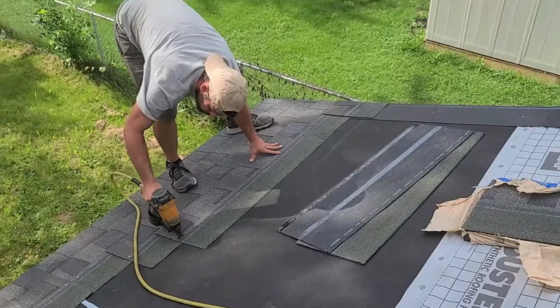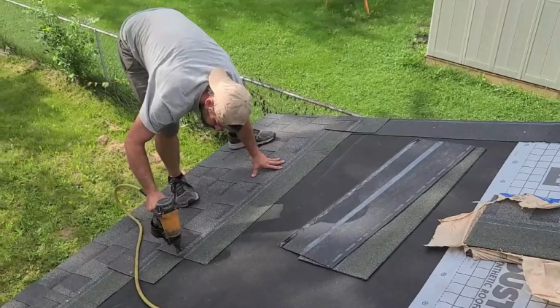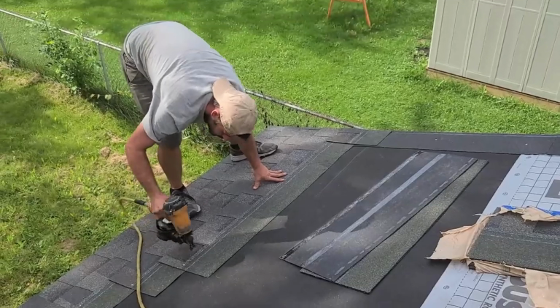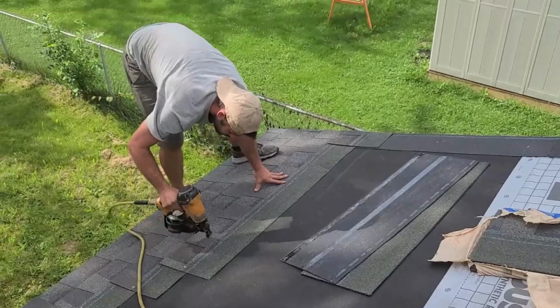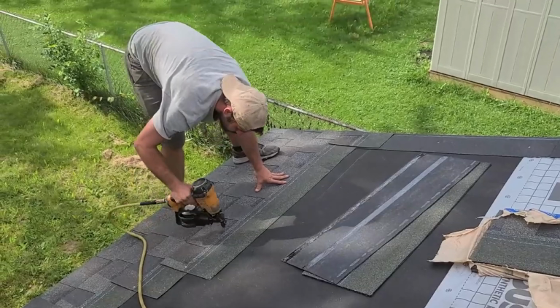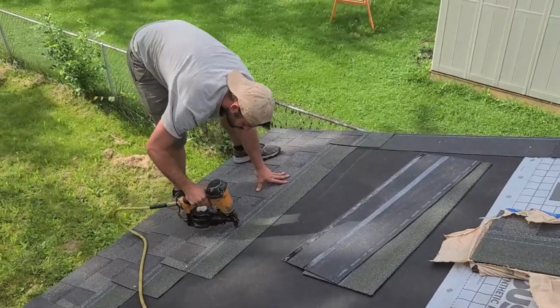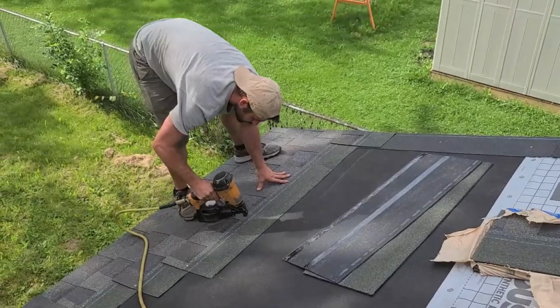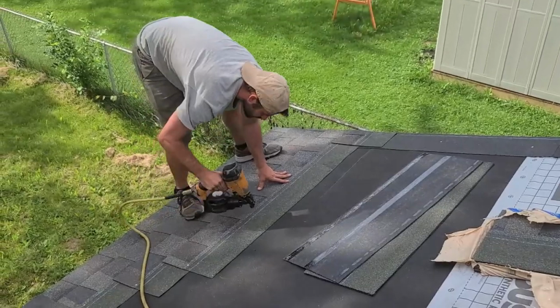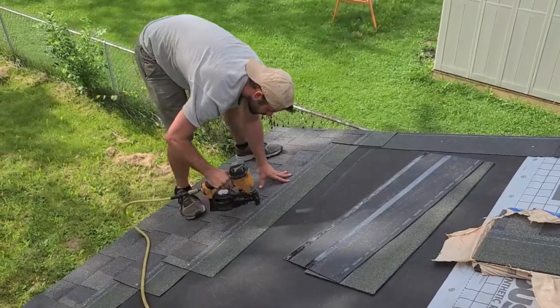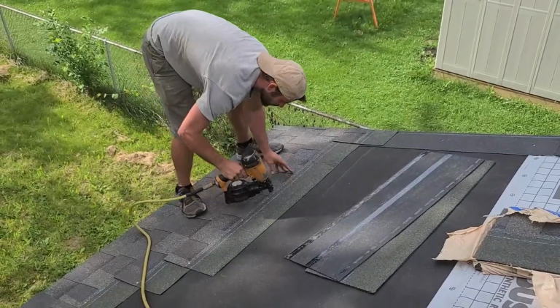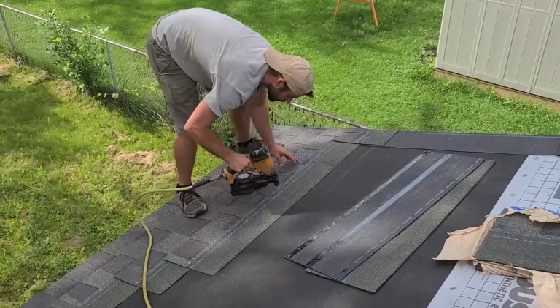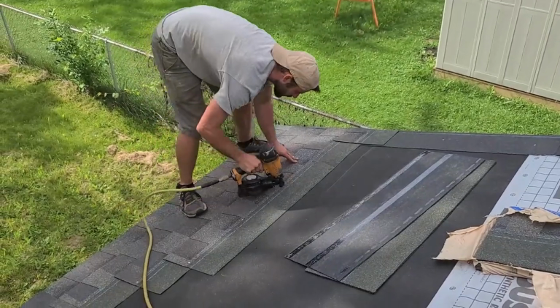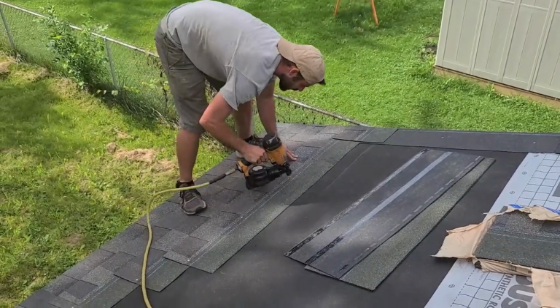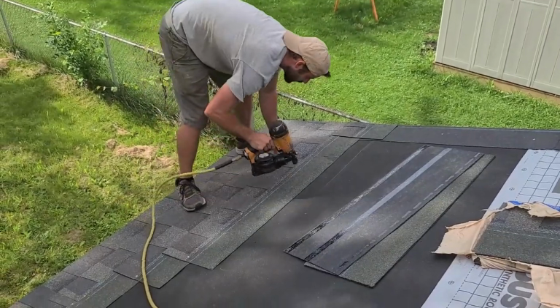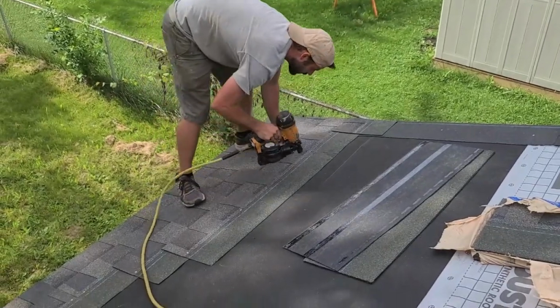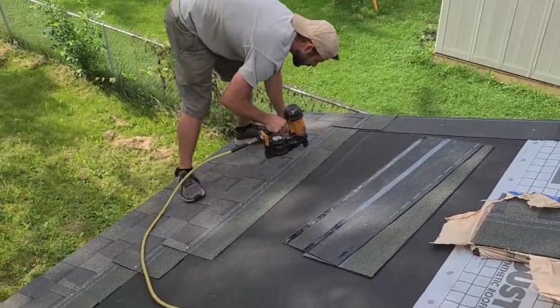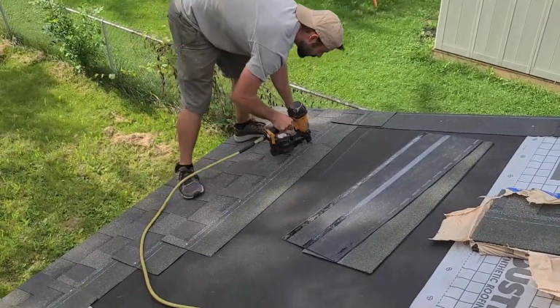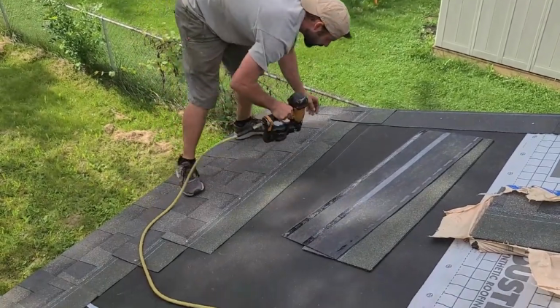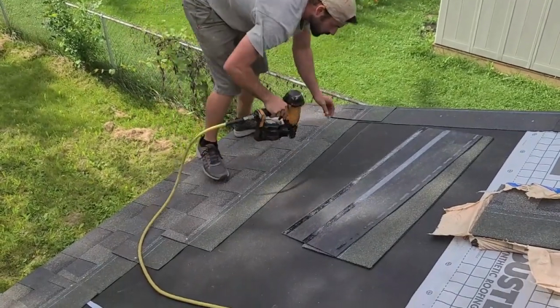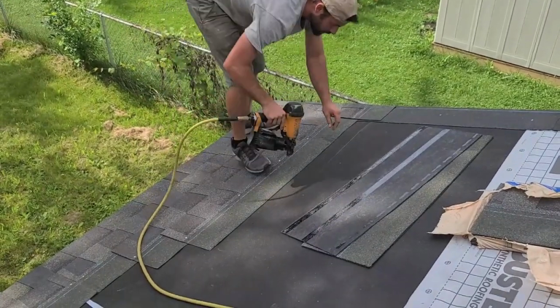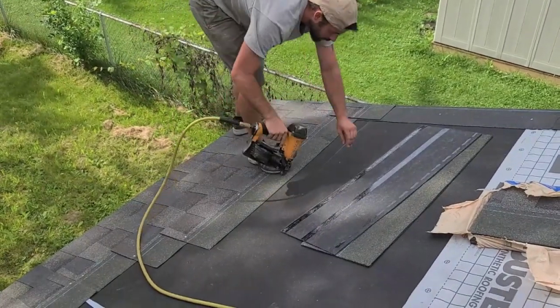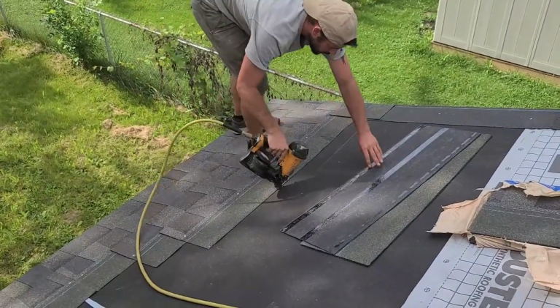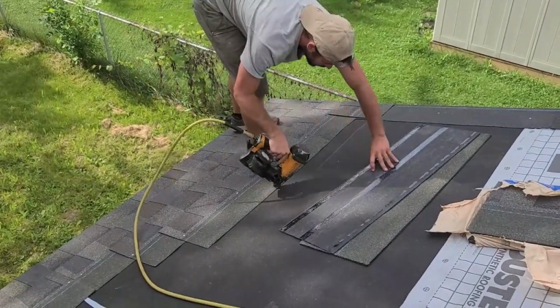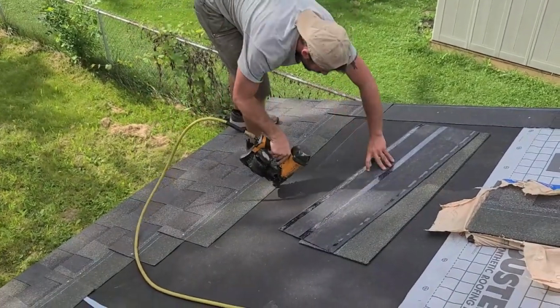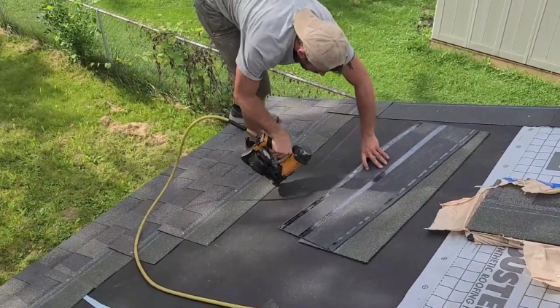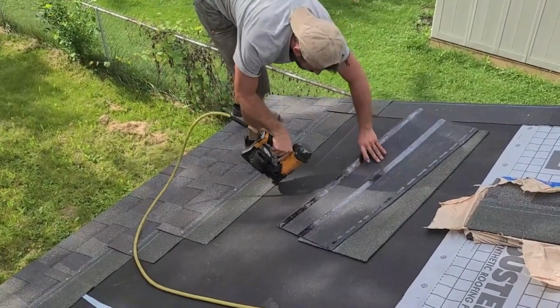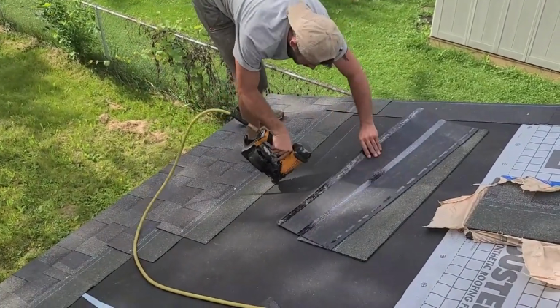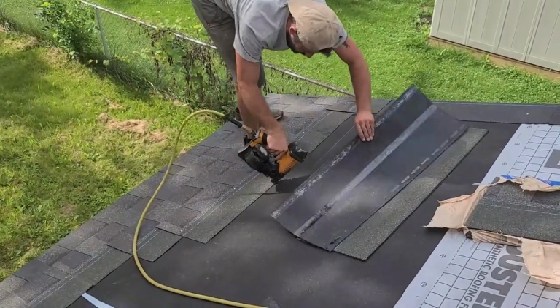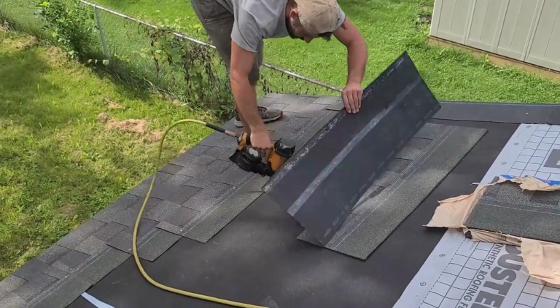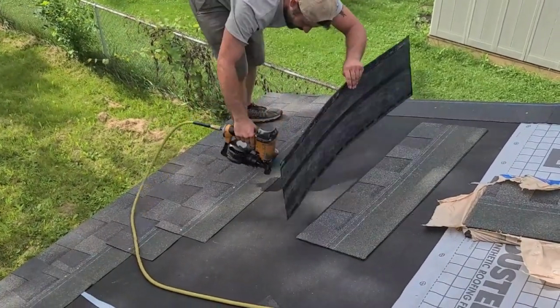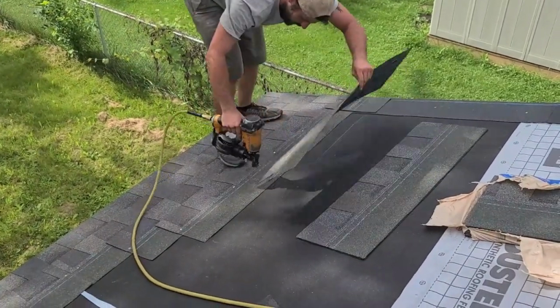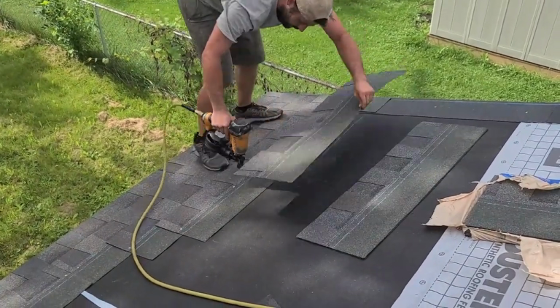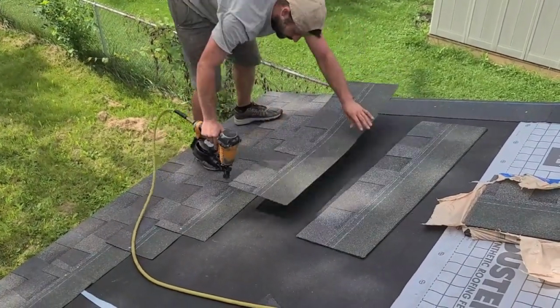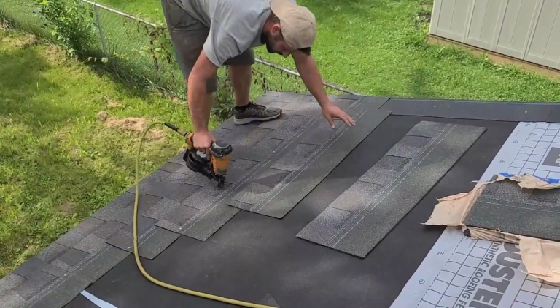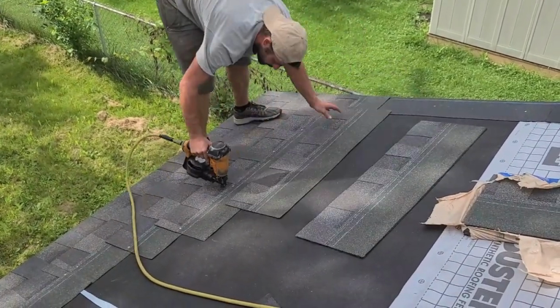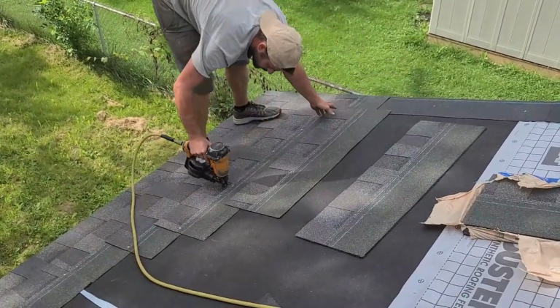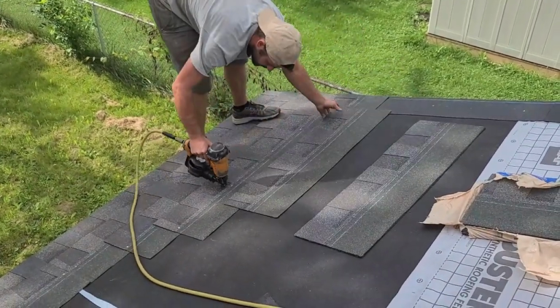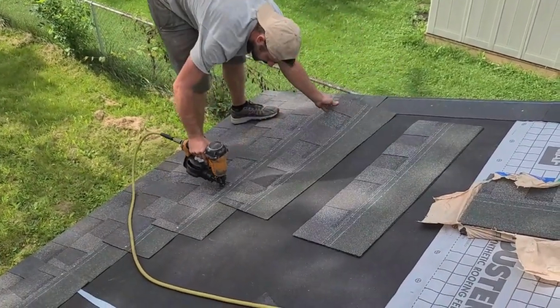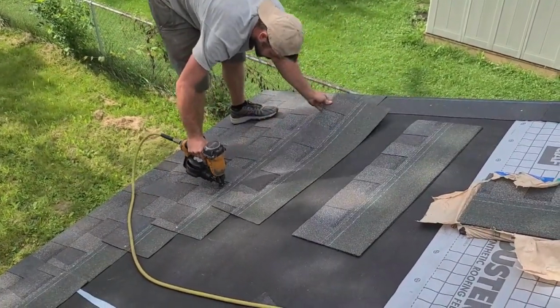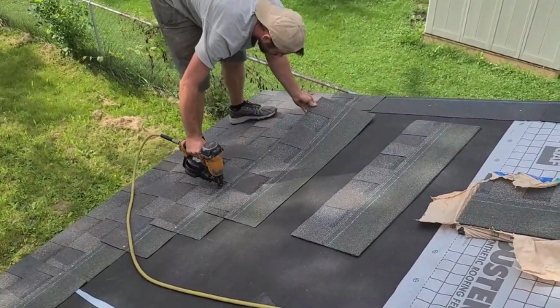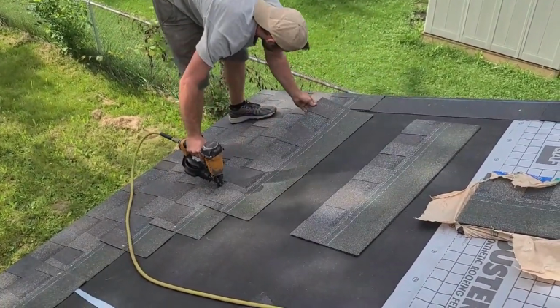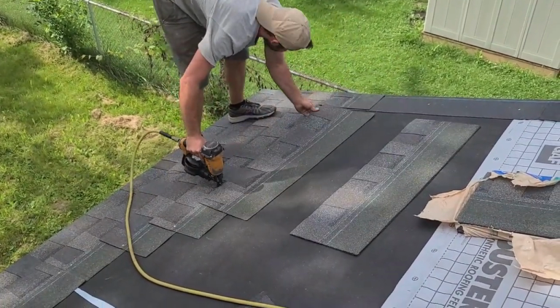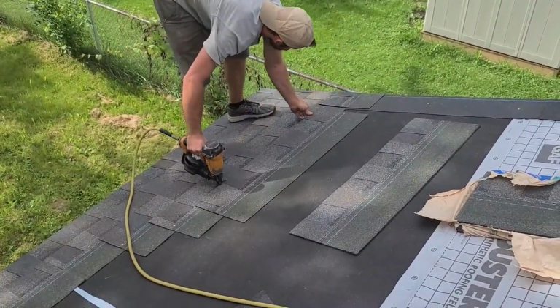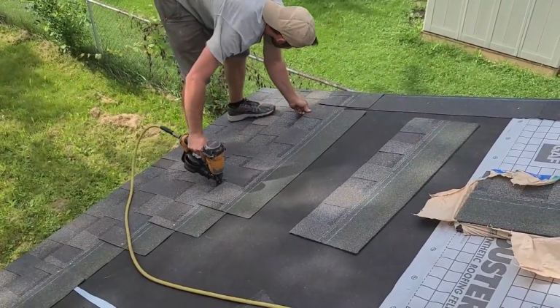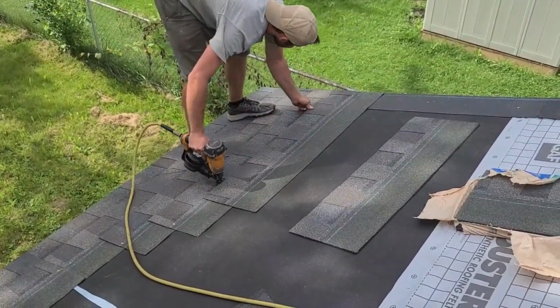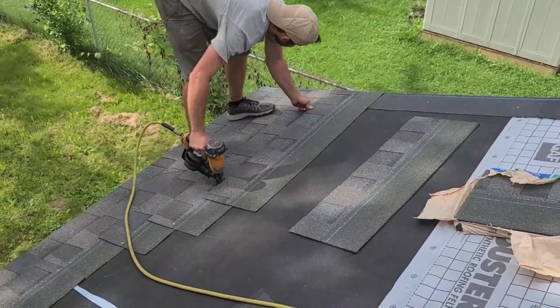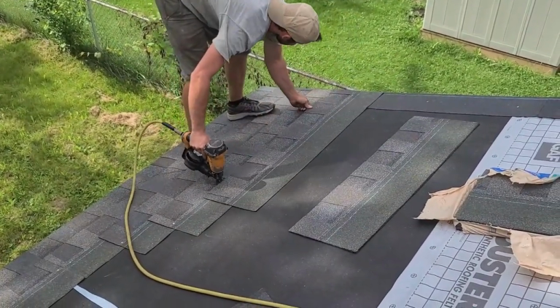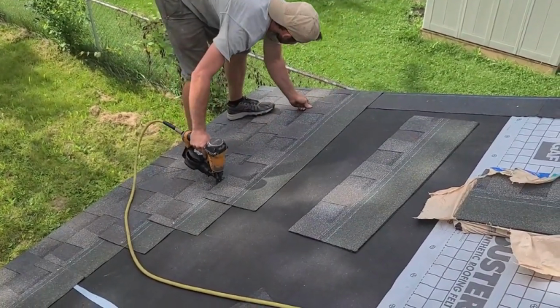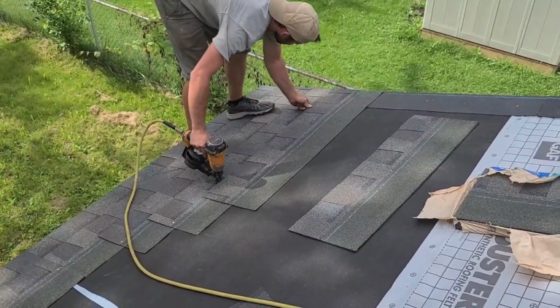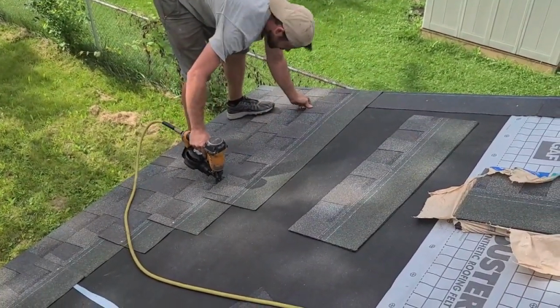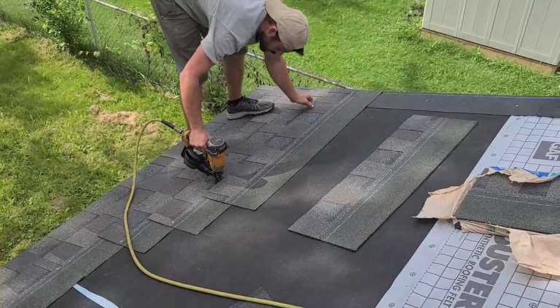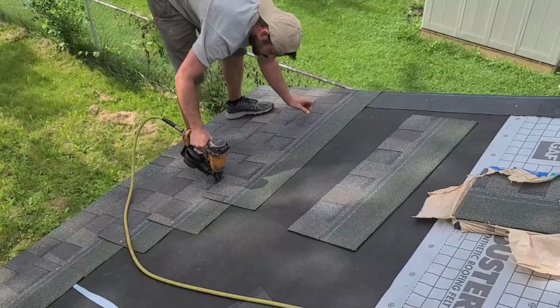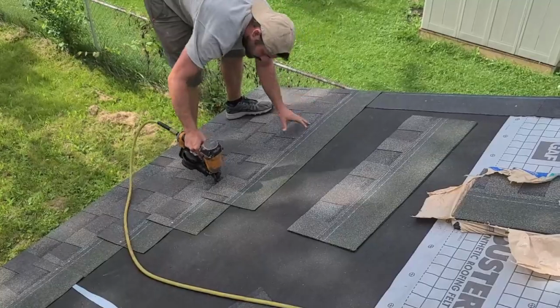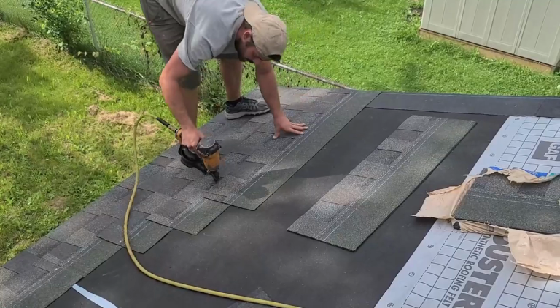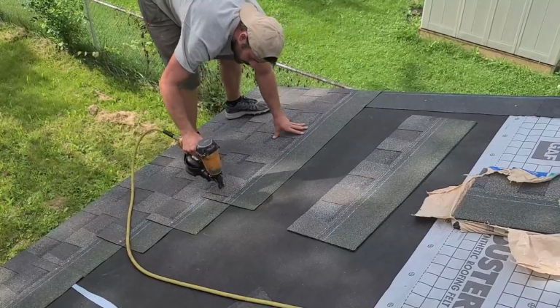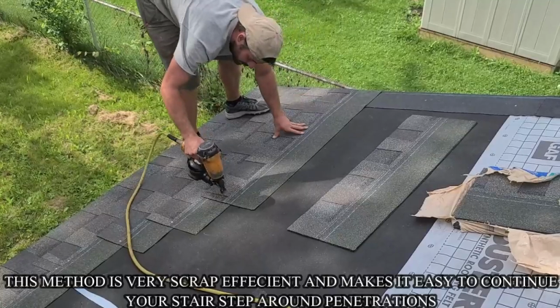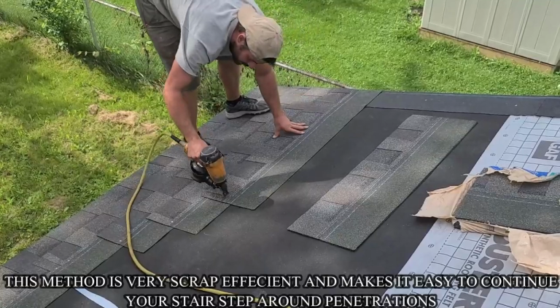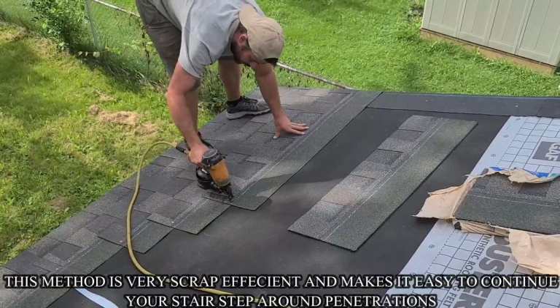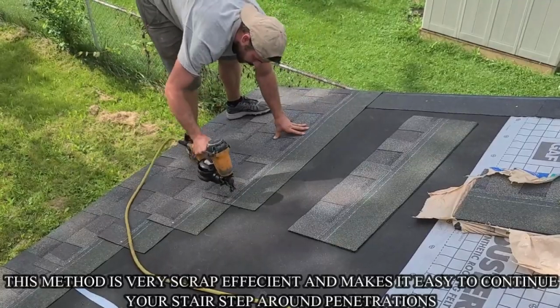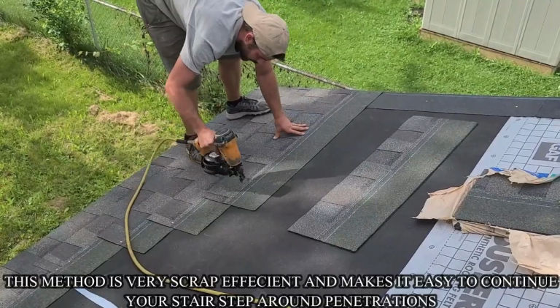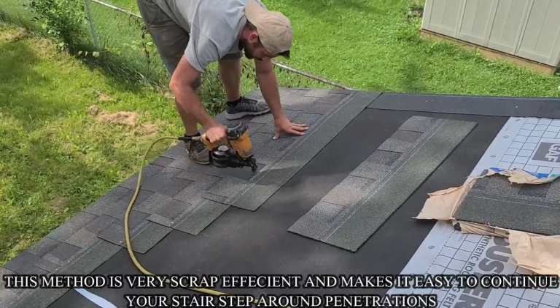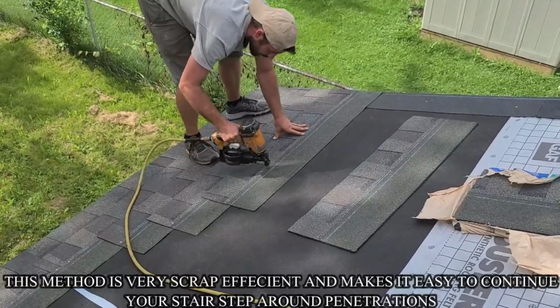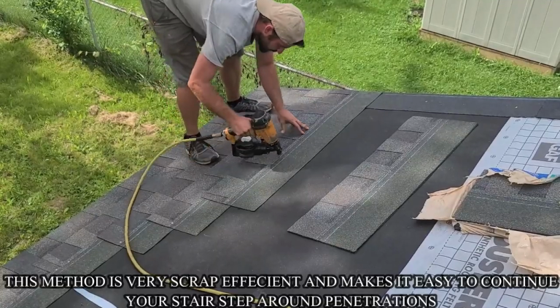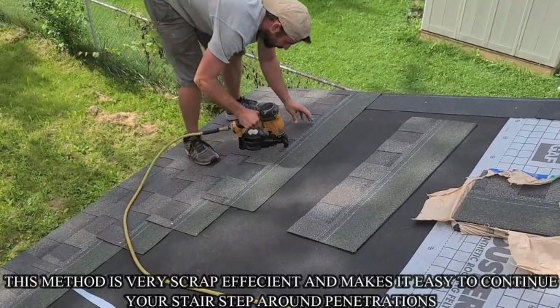Hello YouTube, Zach here with Veteran Construction. In this YouTube short we'll be going over how to create your stair step.